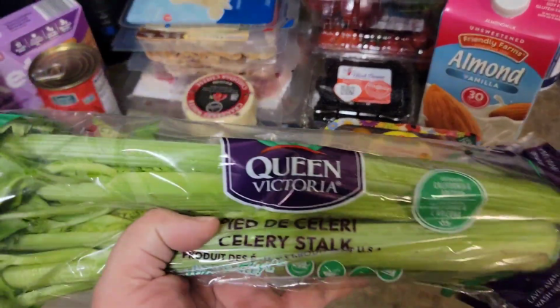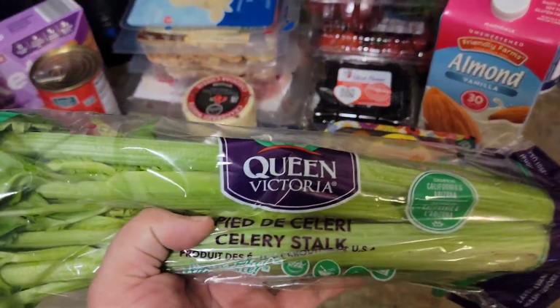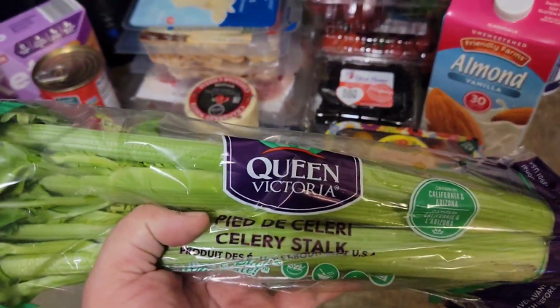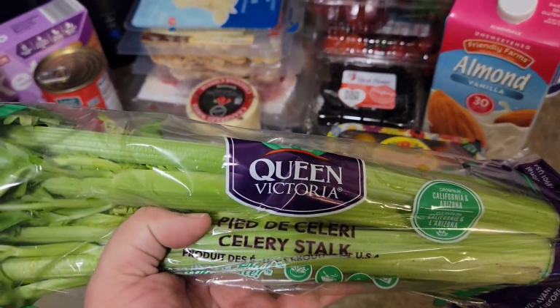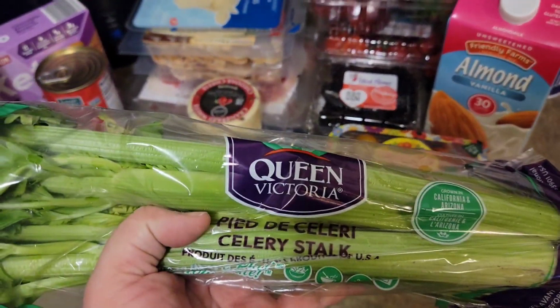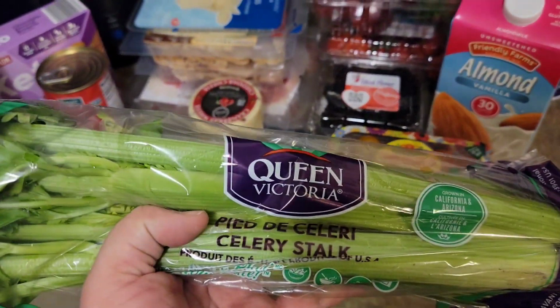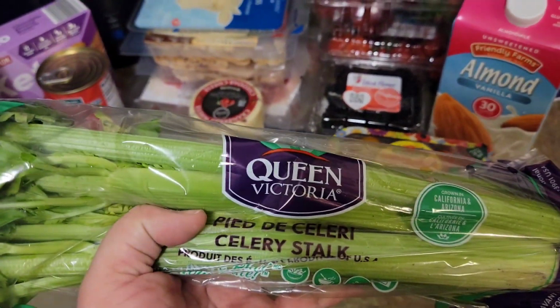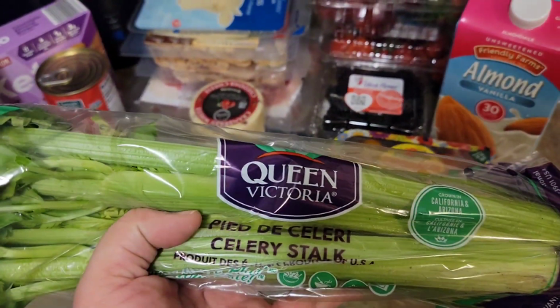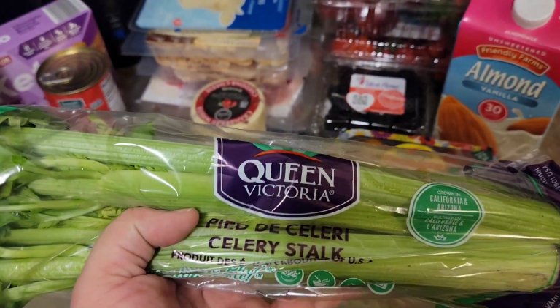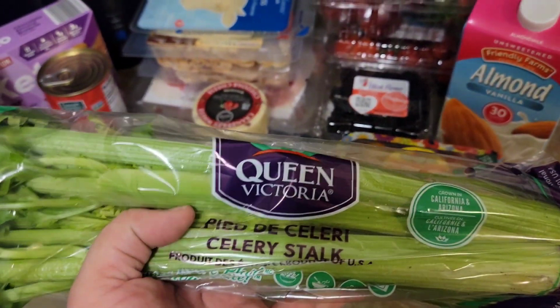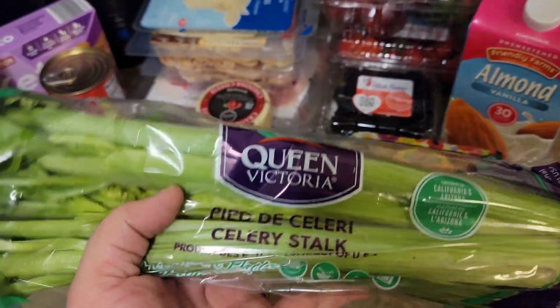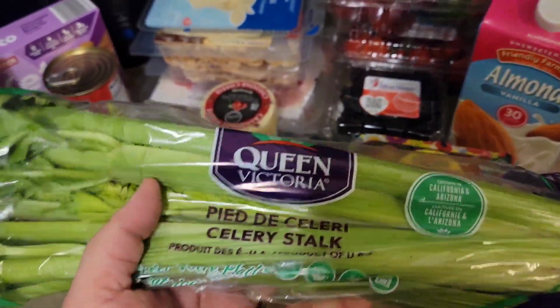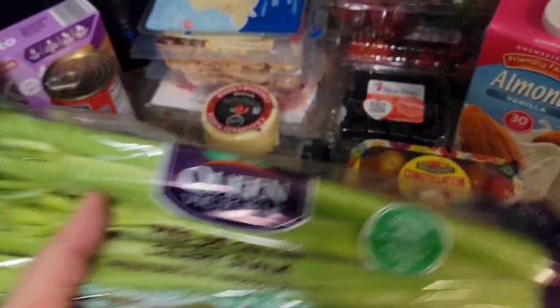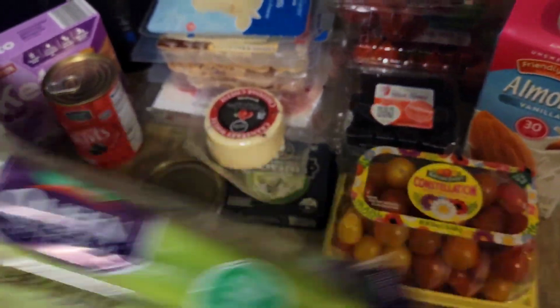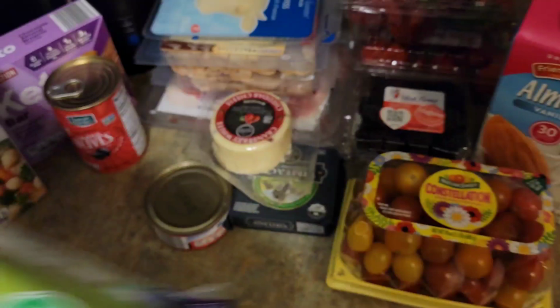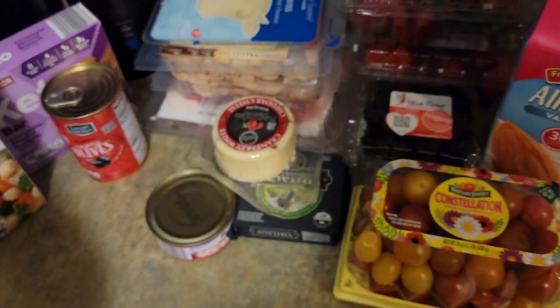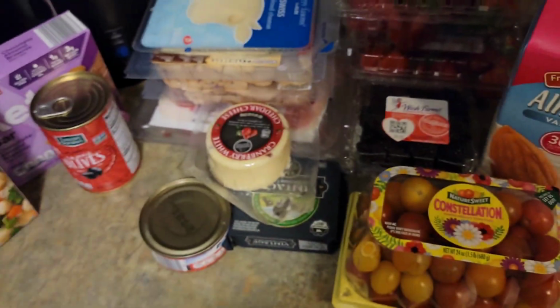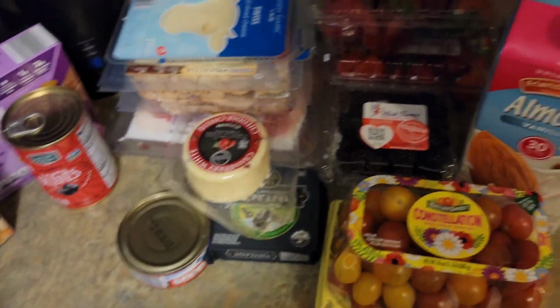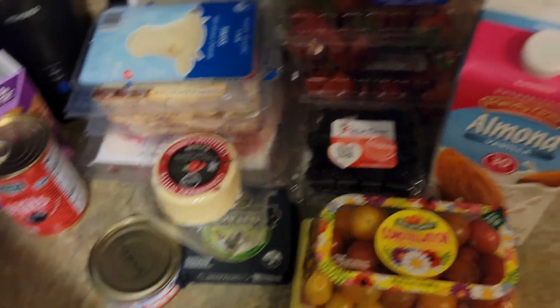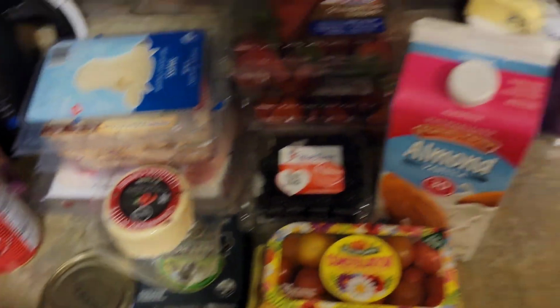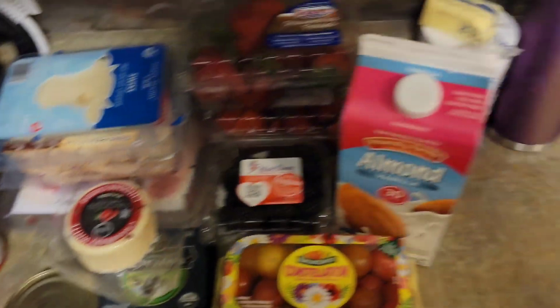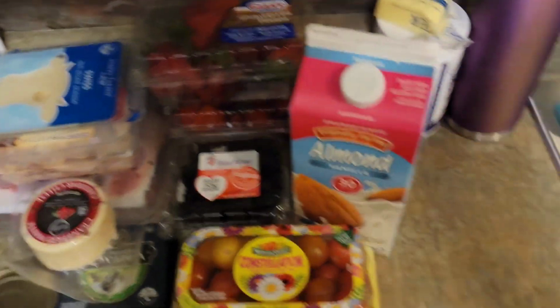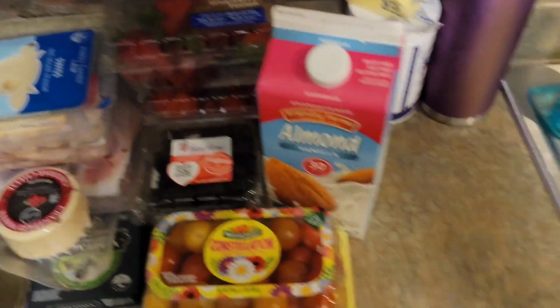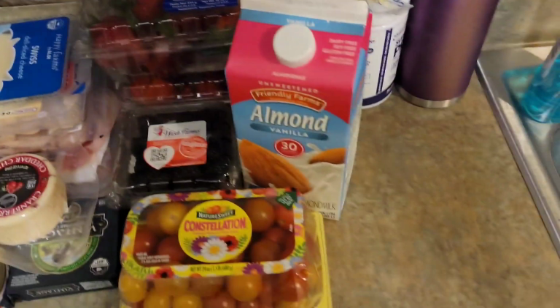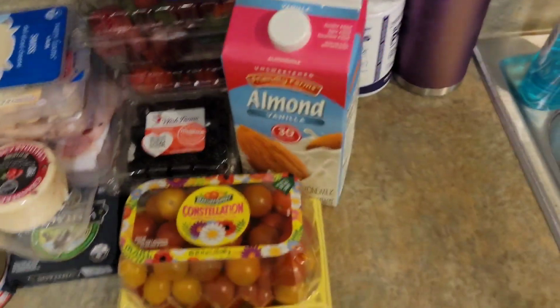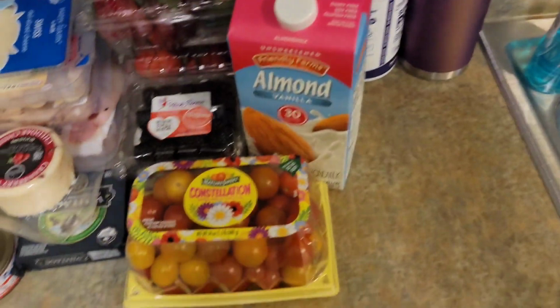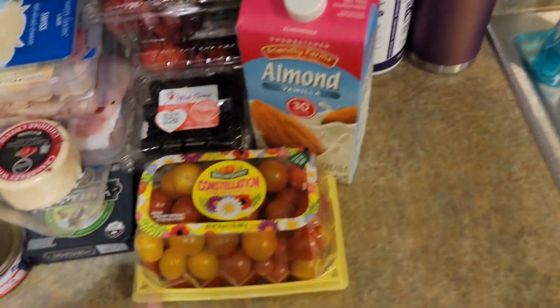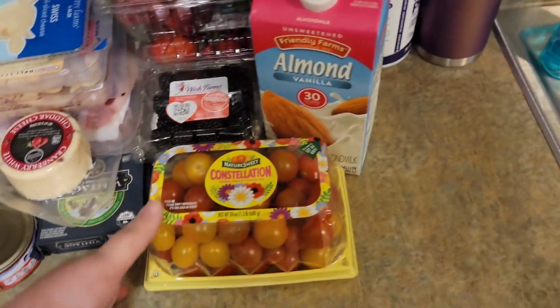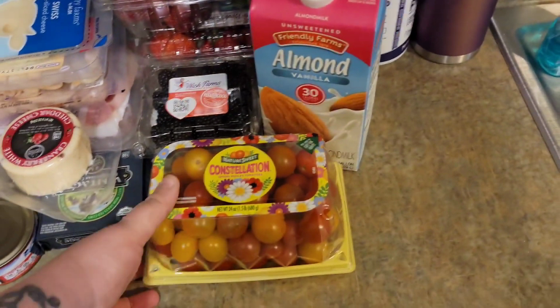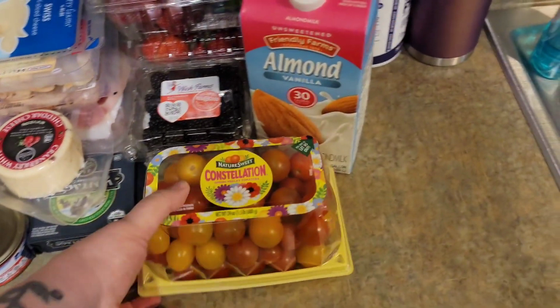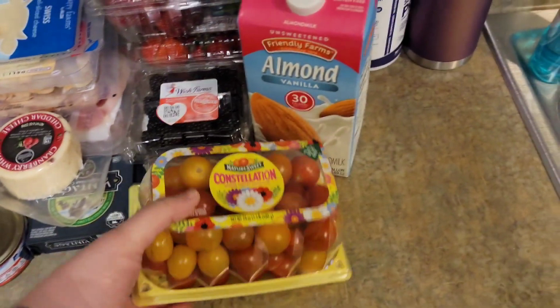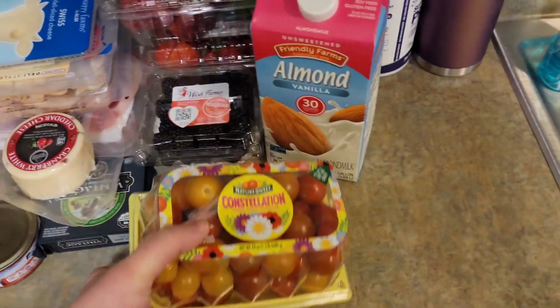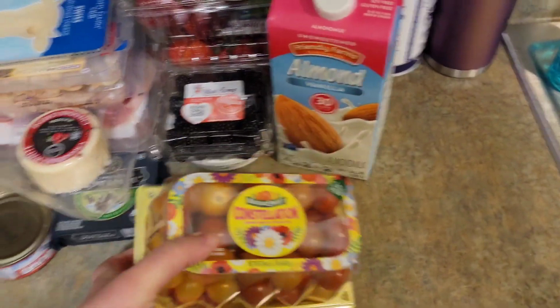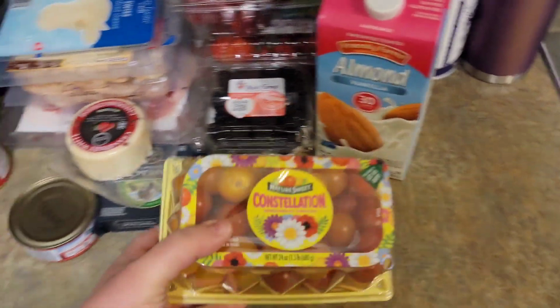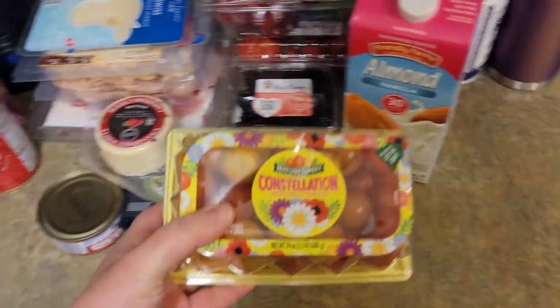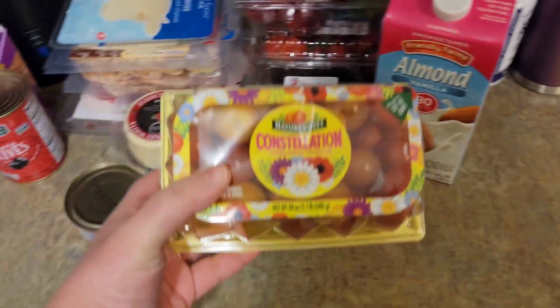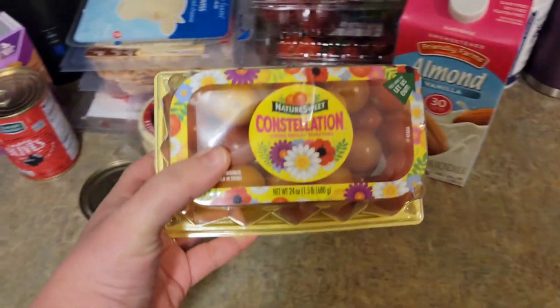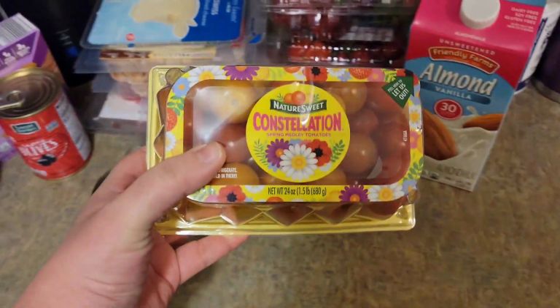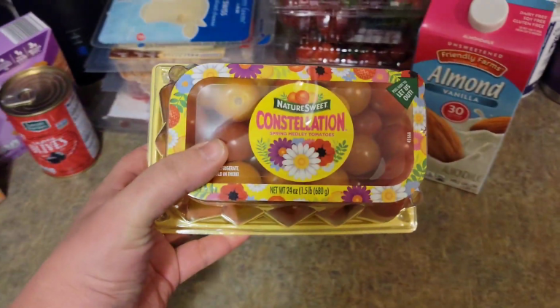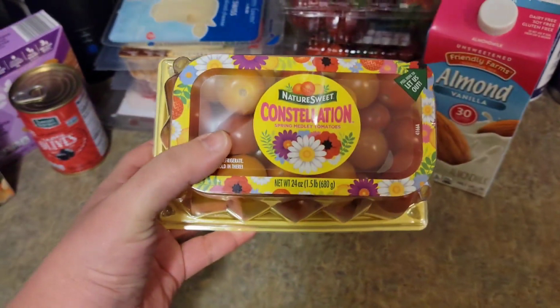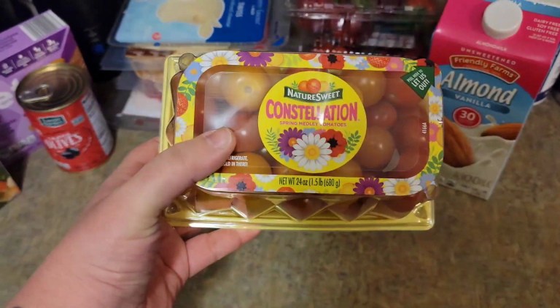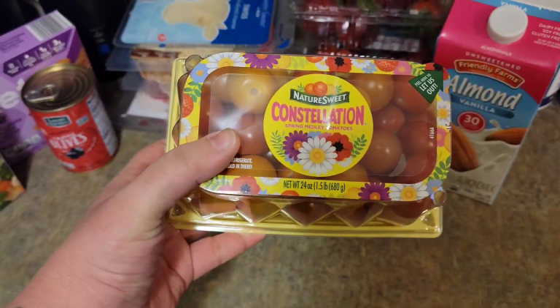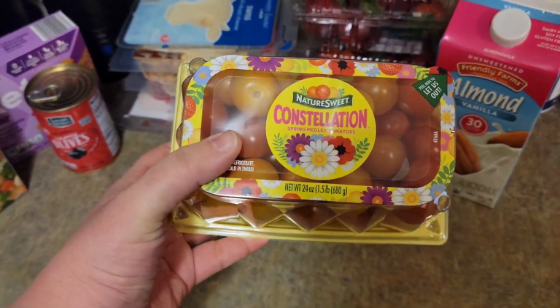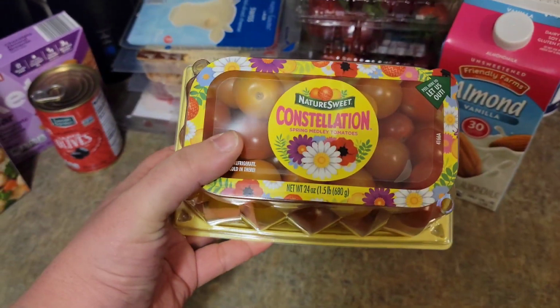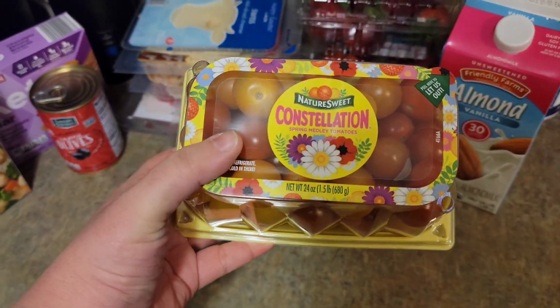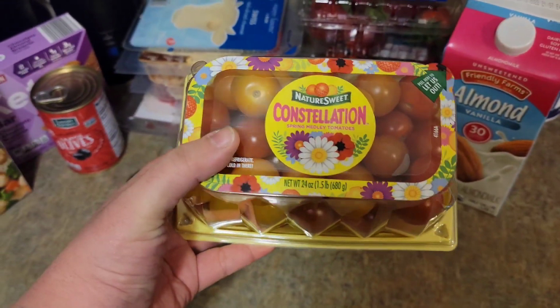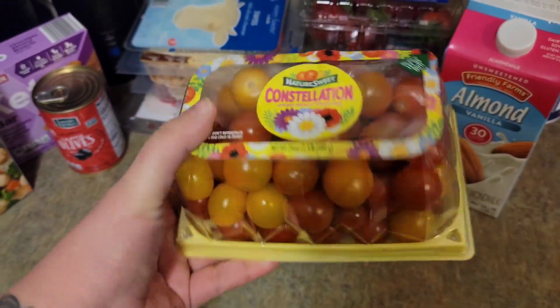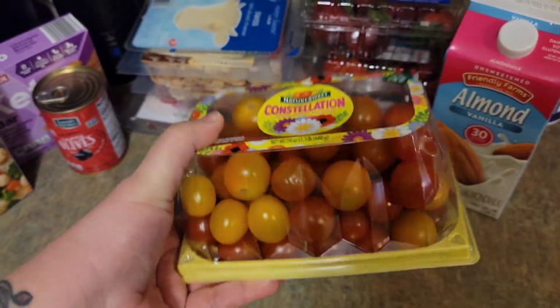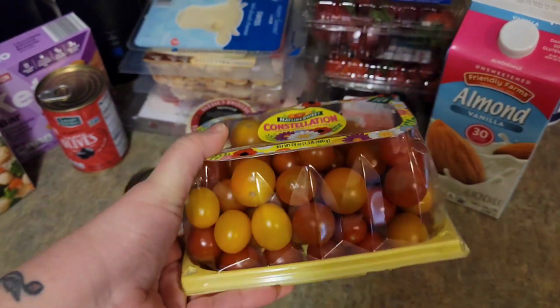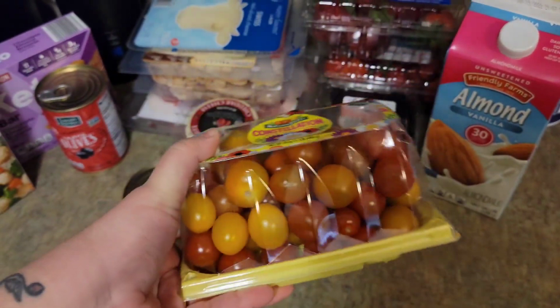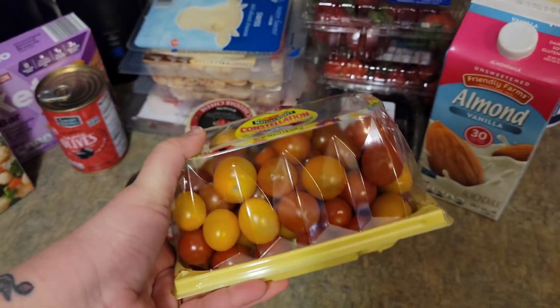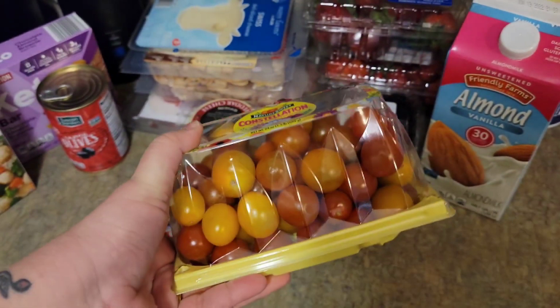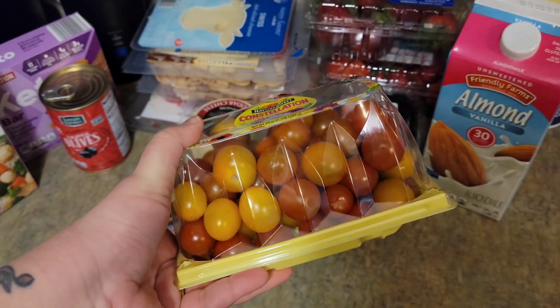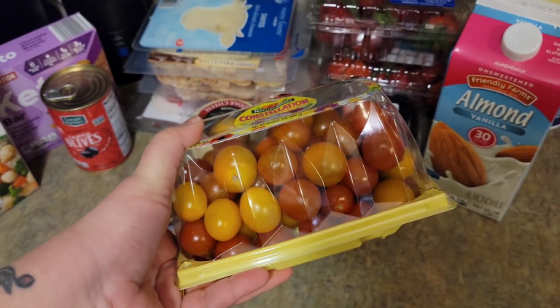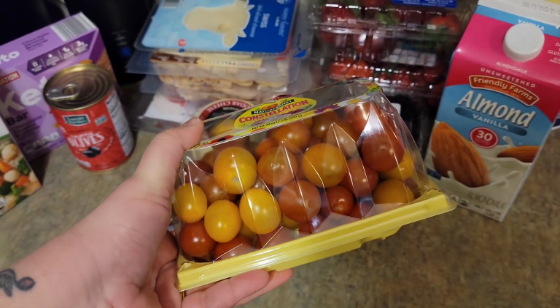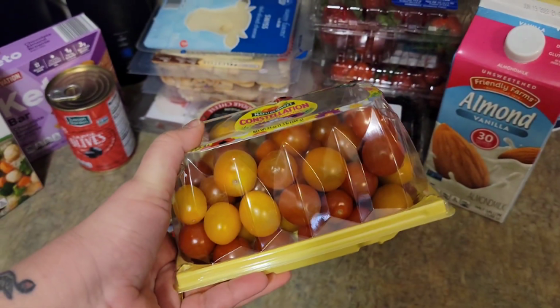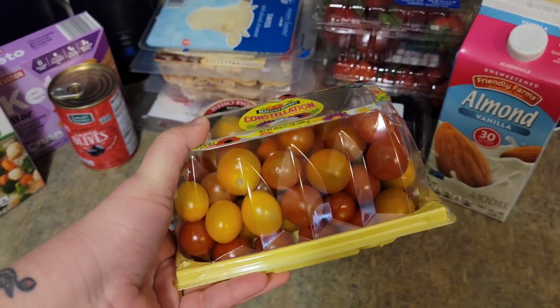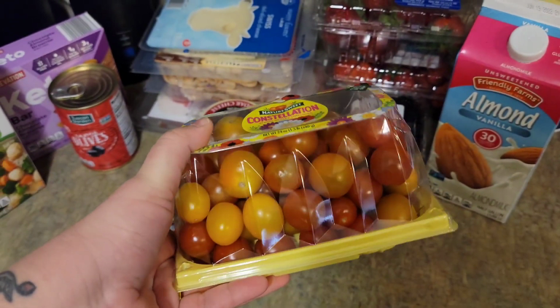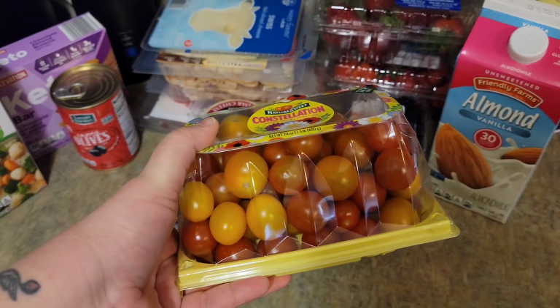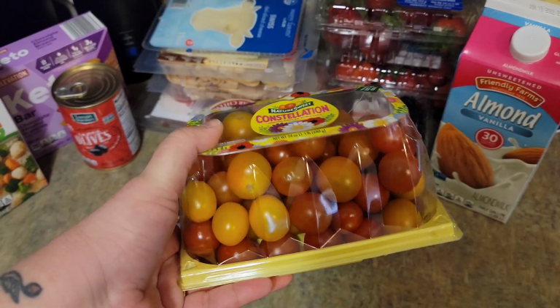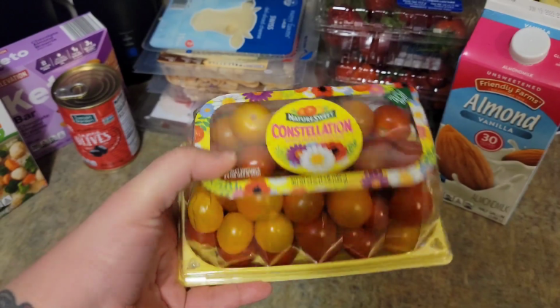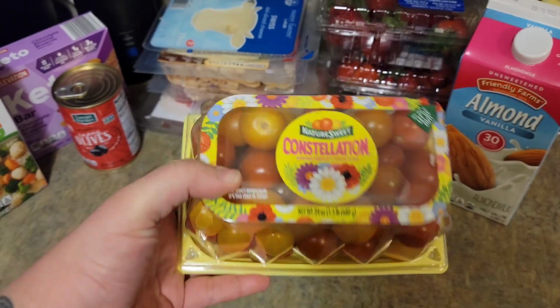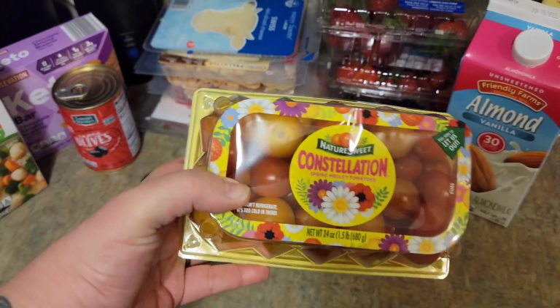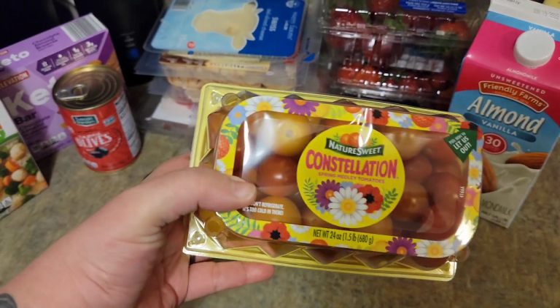Celery for the dill dip, and some grape tomatoes.